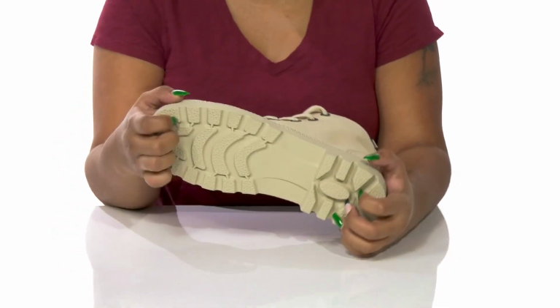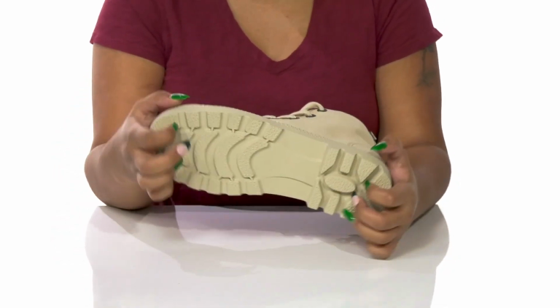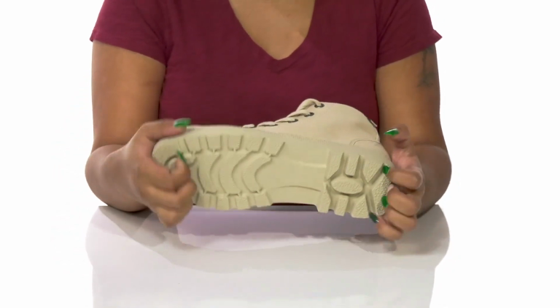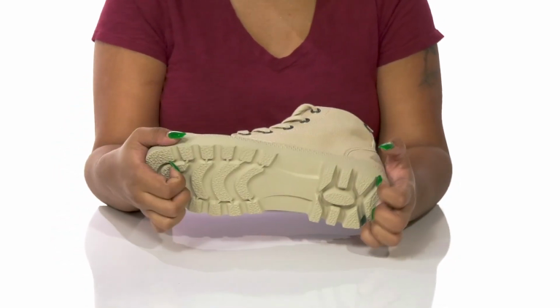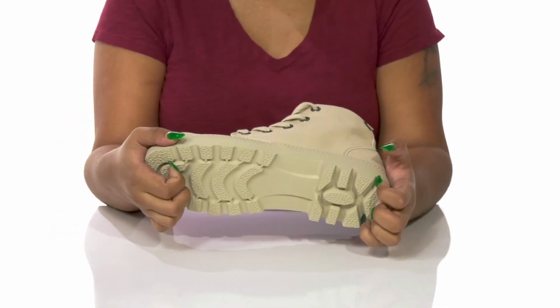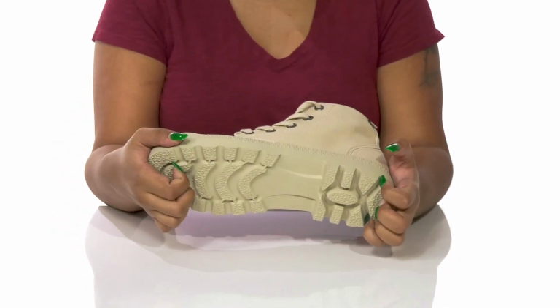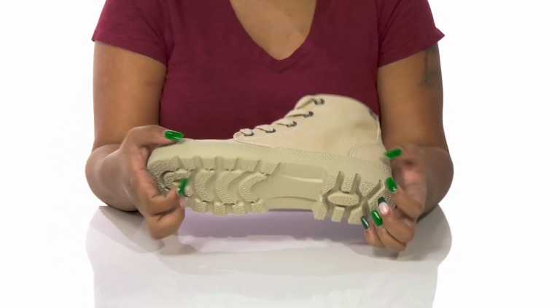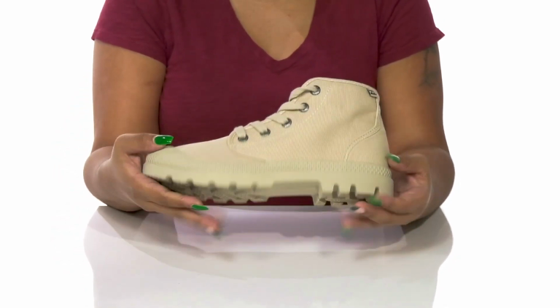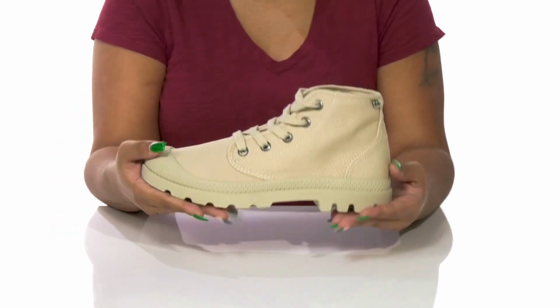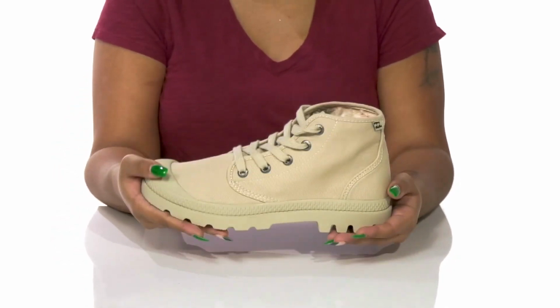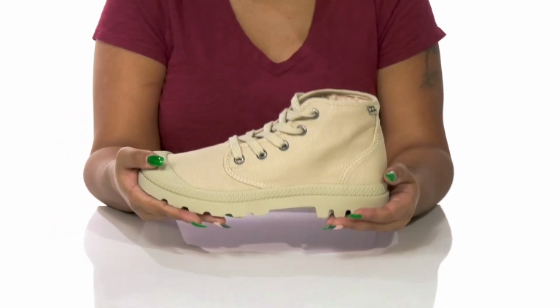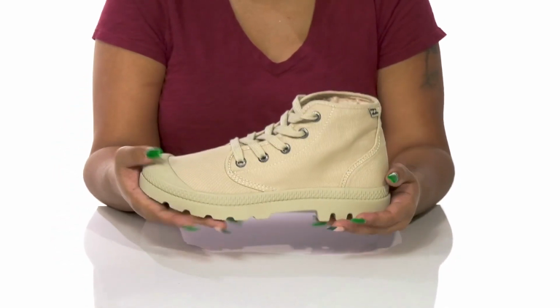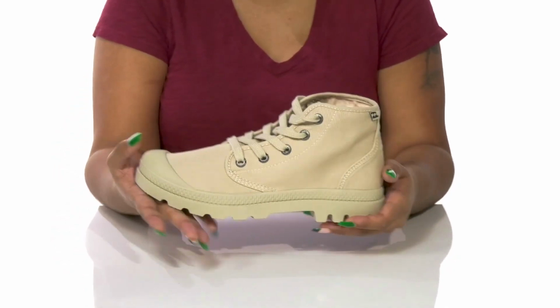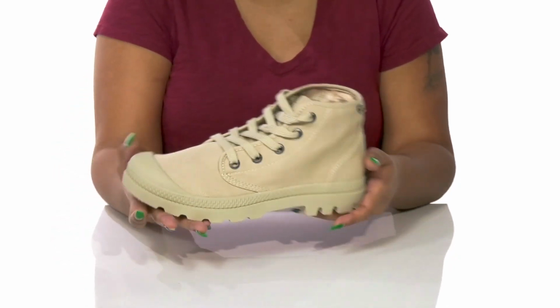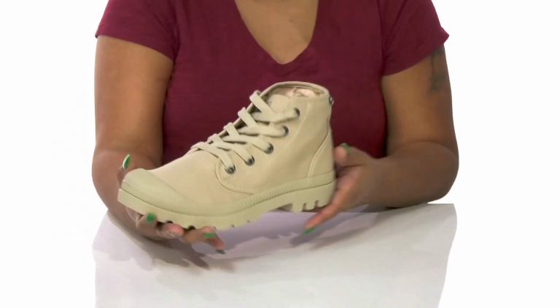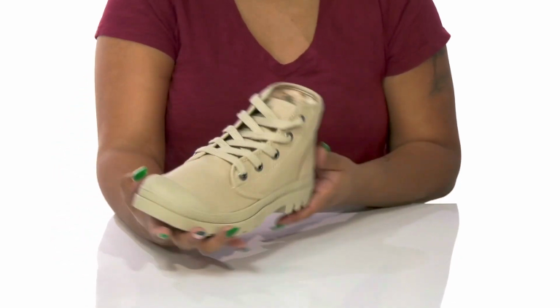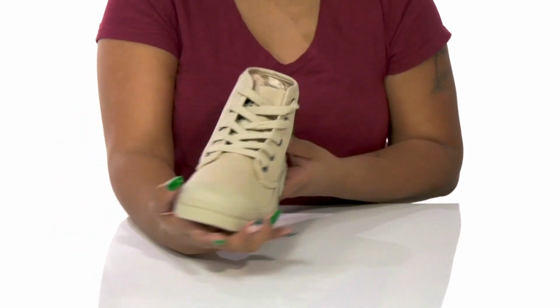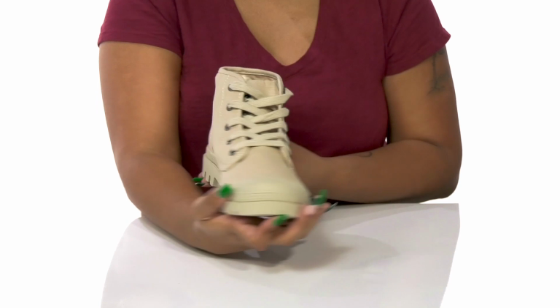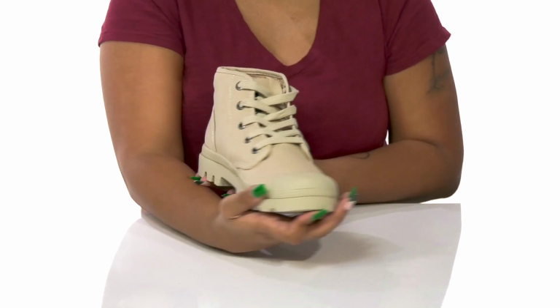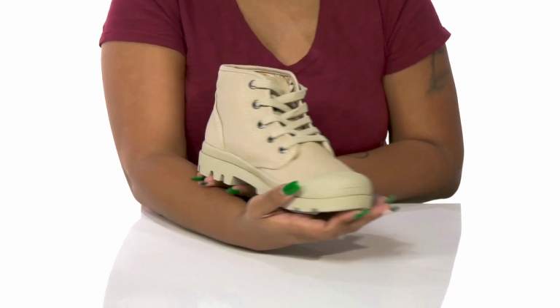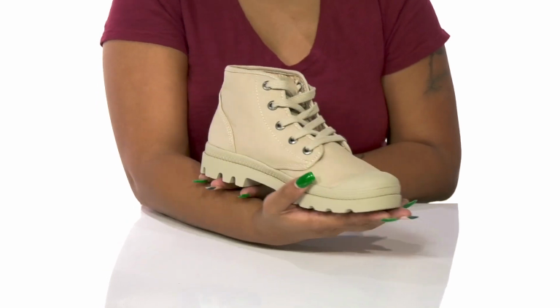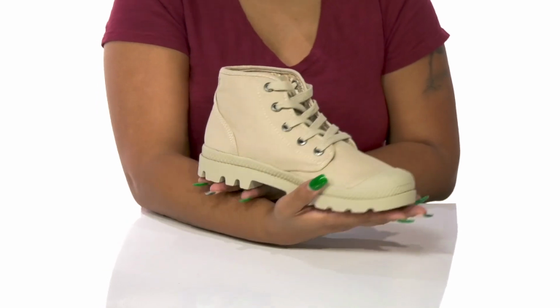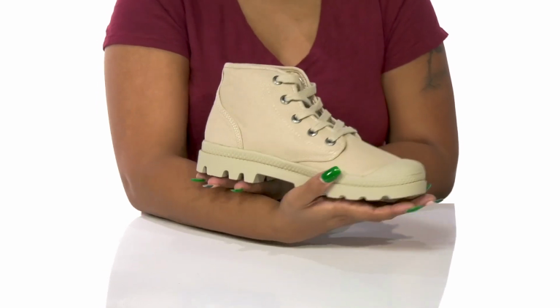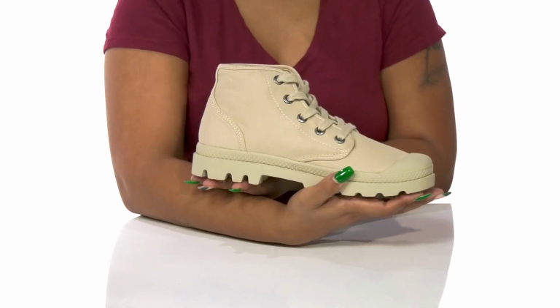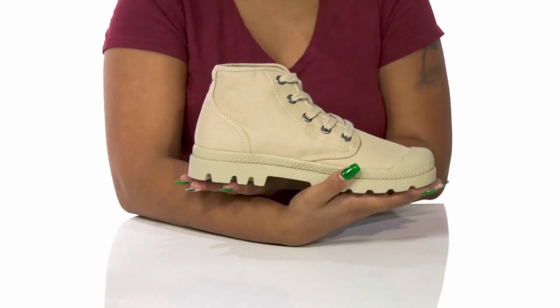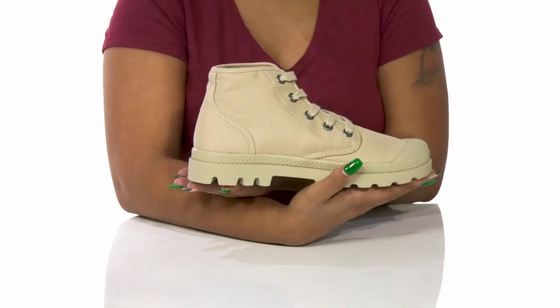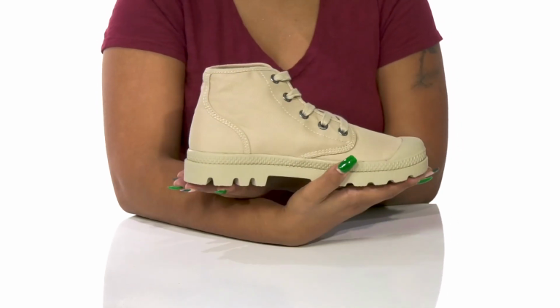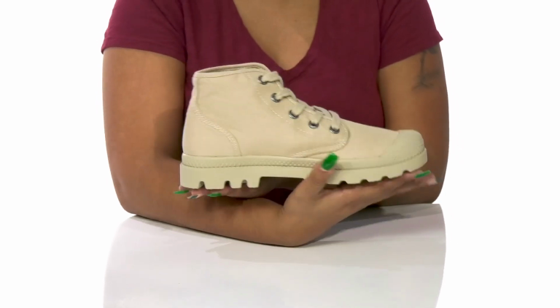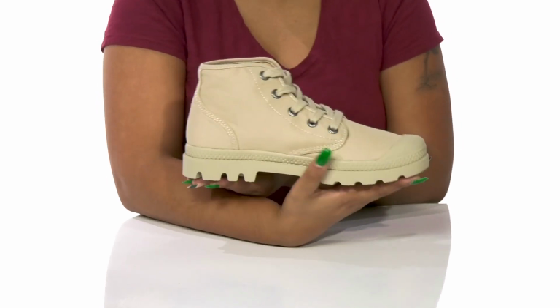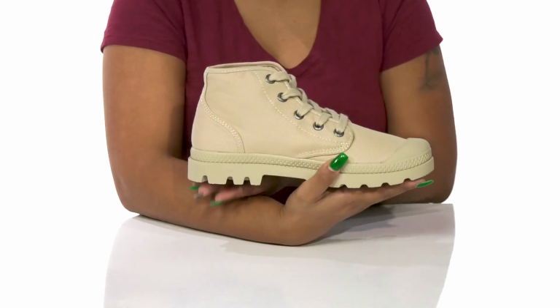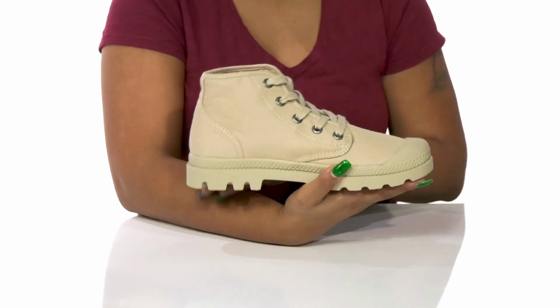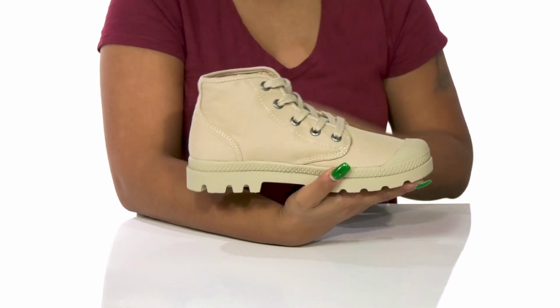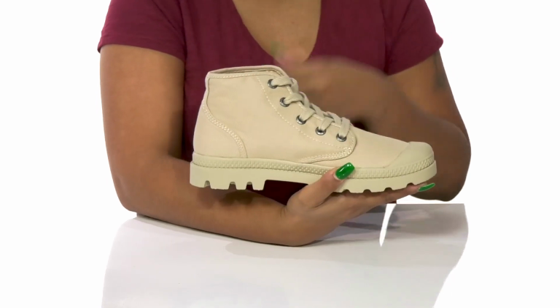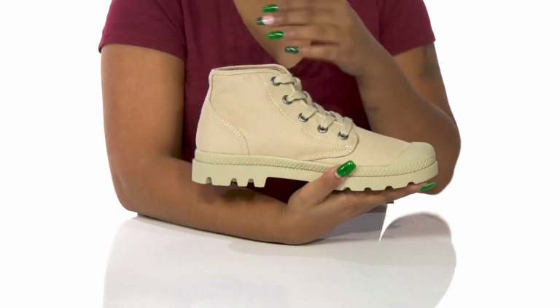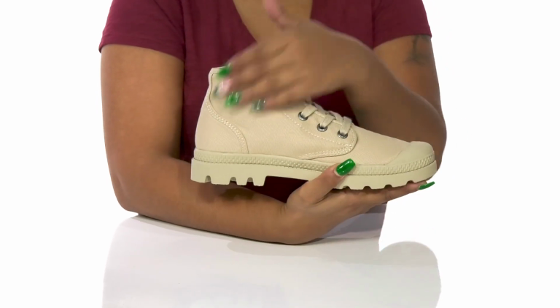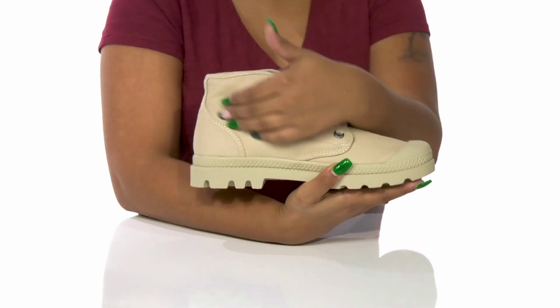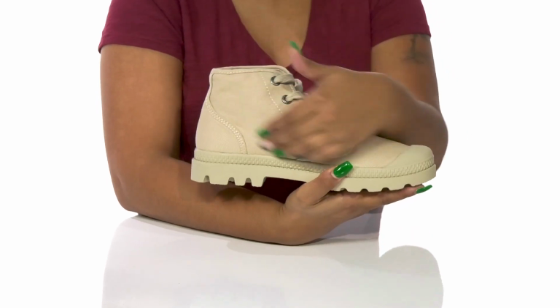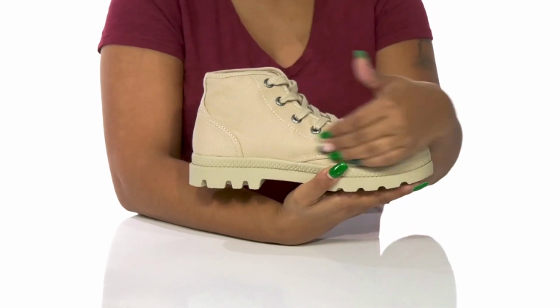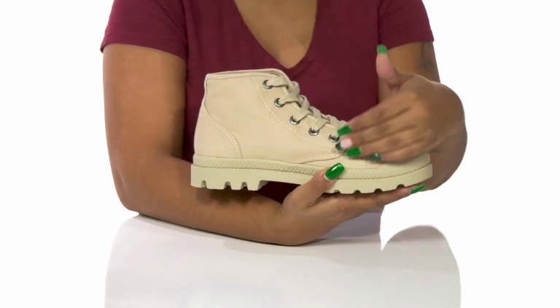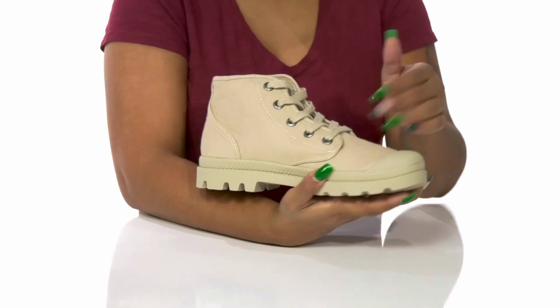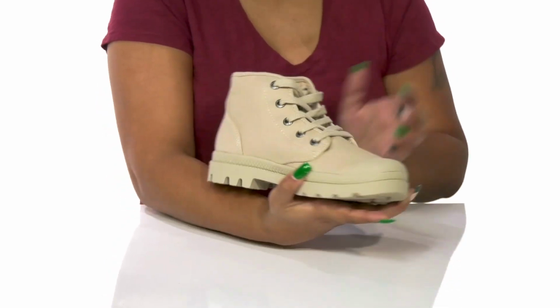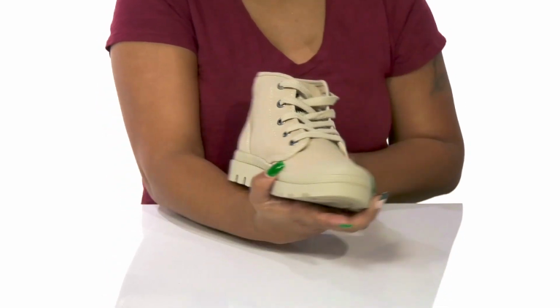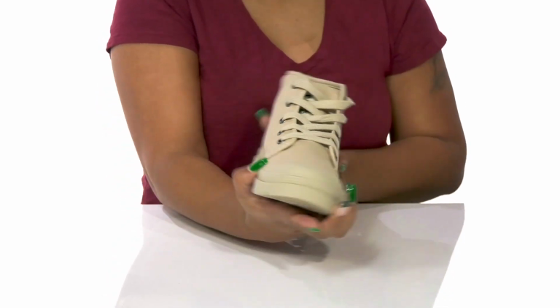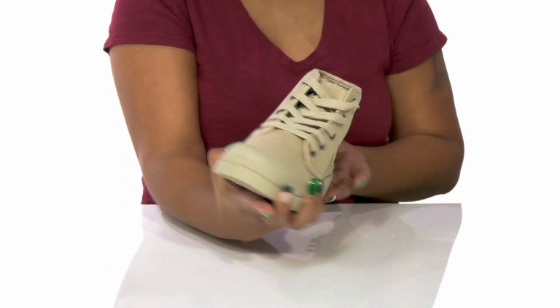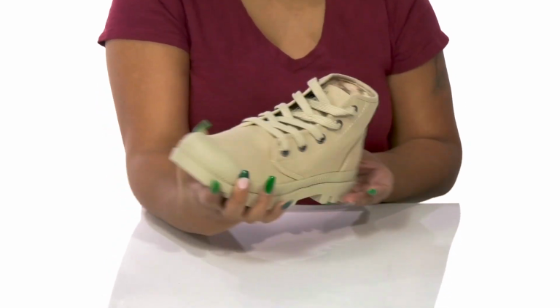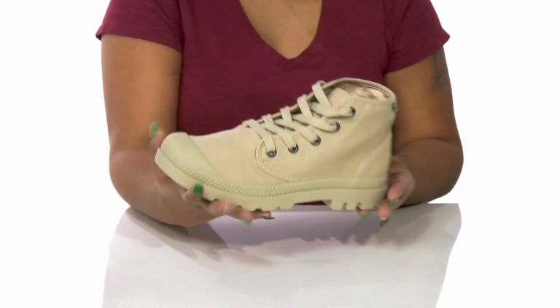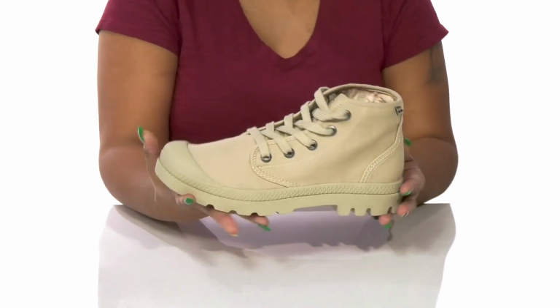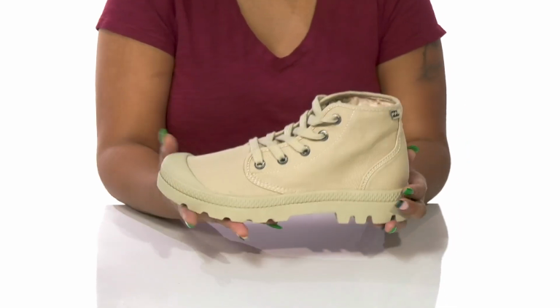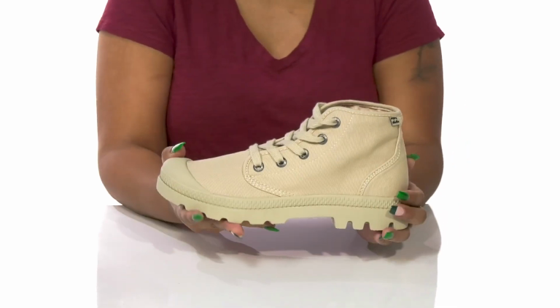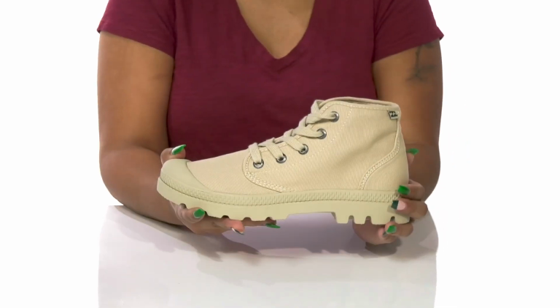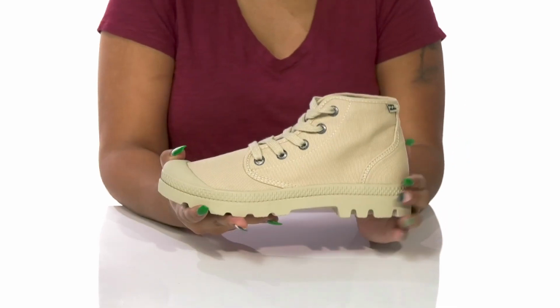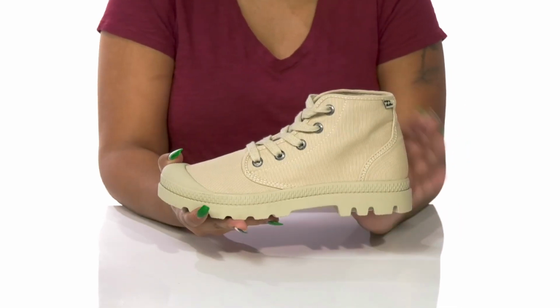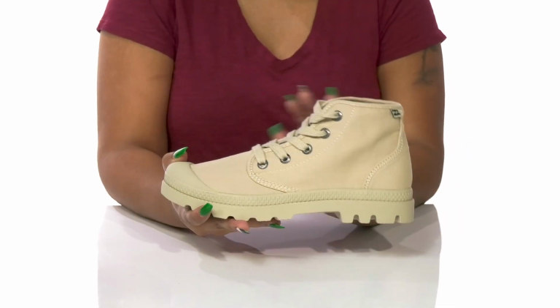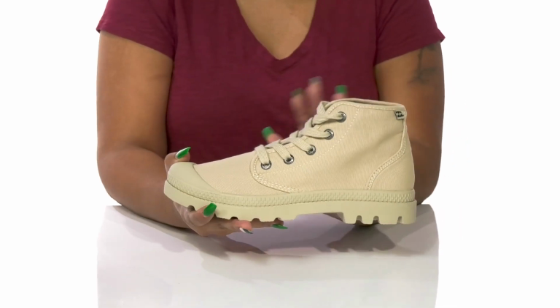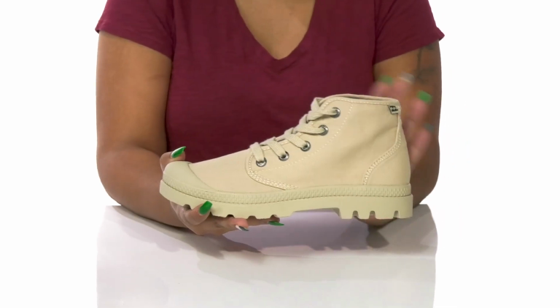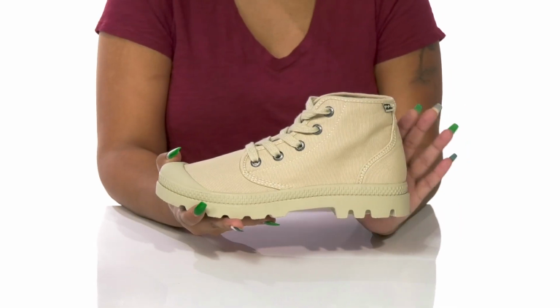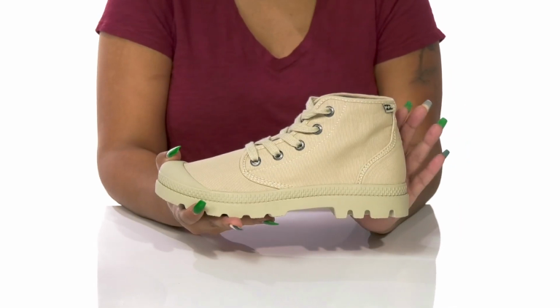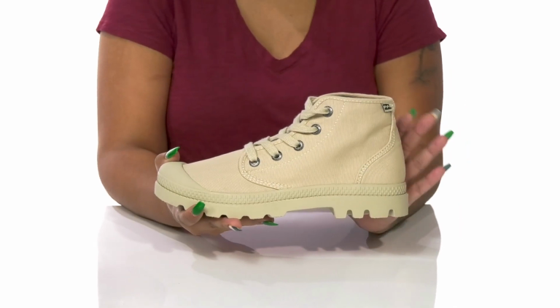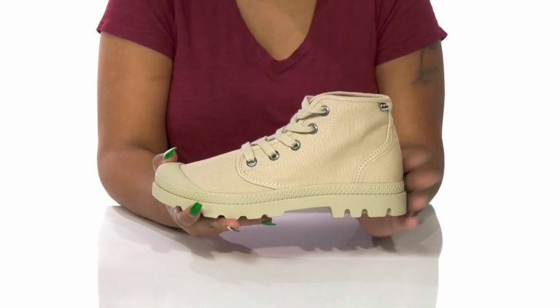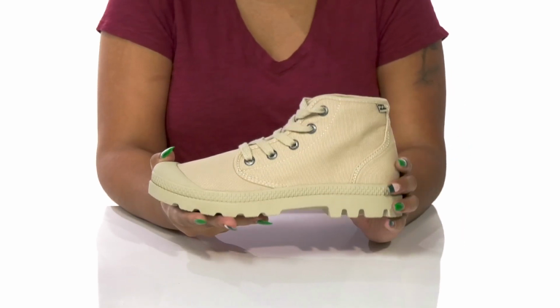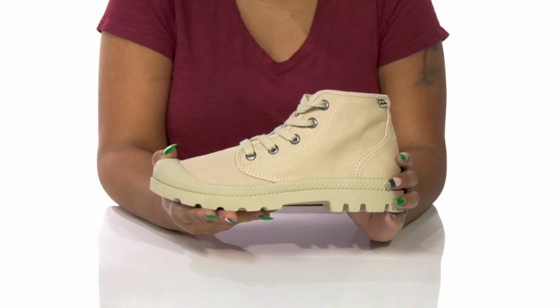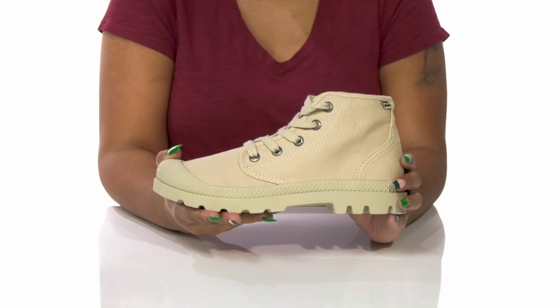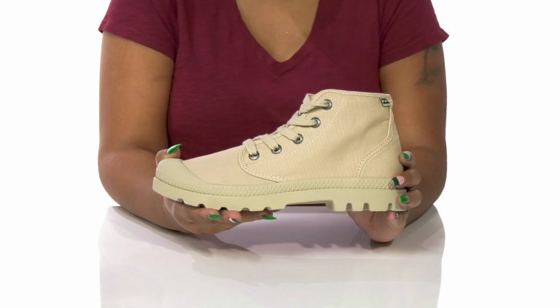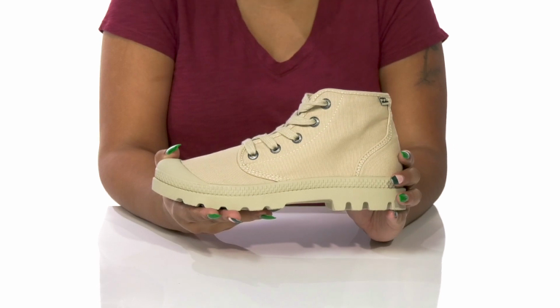The outsole has lots of lugs to give you some added grip as you walk along, and you can pair this with any fall outfit to give yourself a casual yet perfect for chilly weather look.